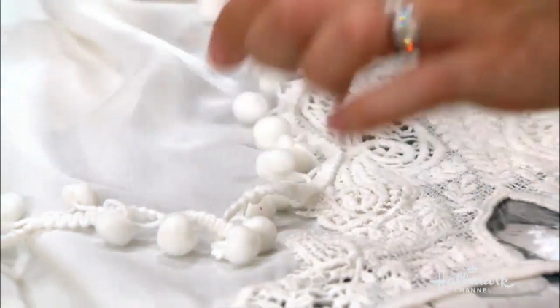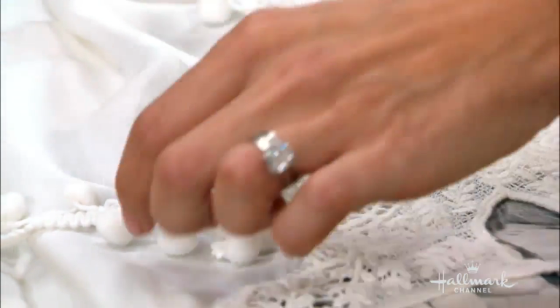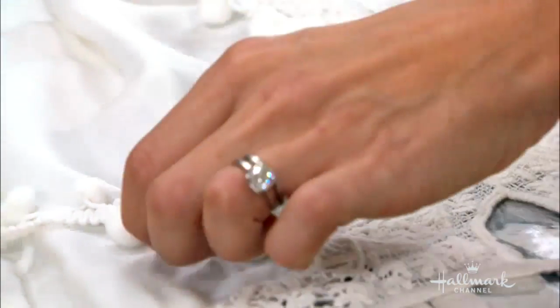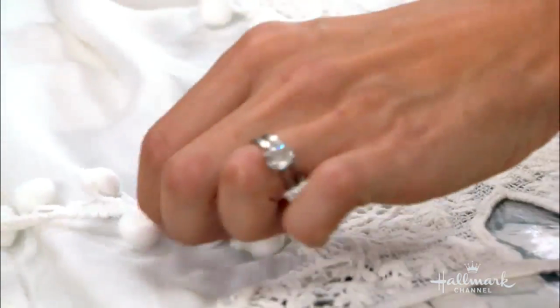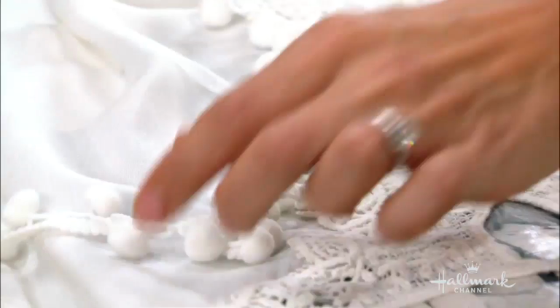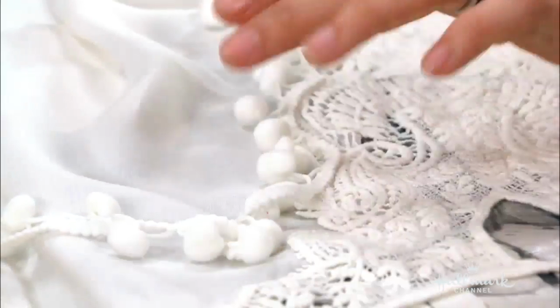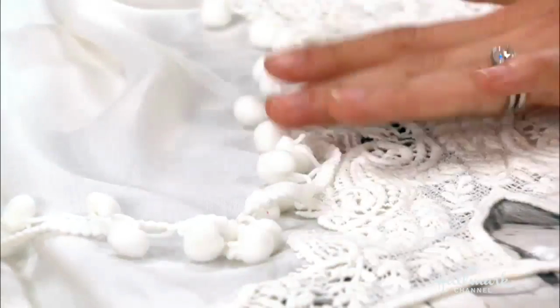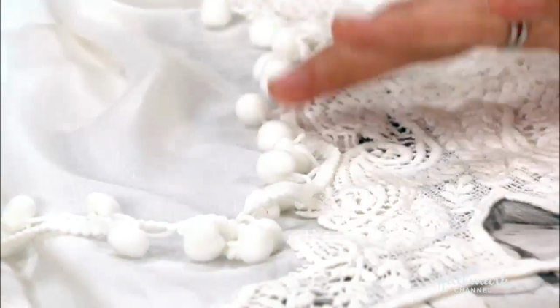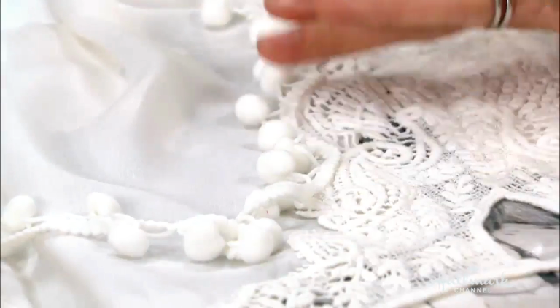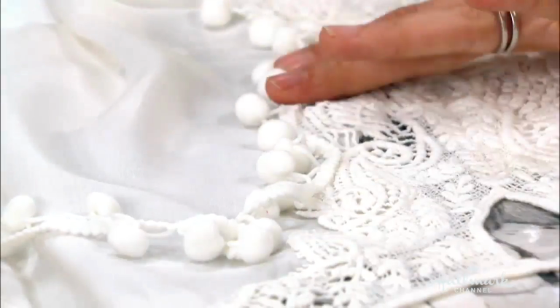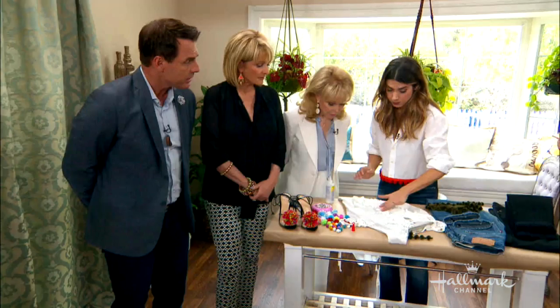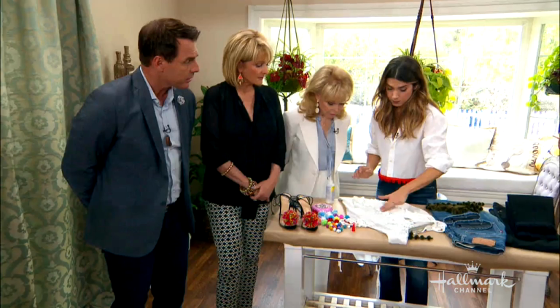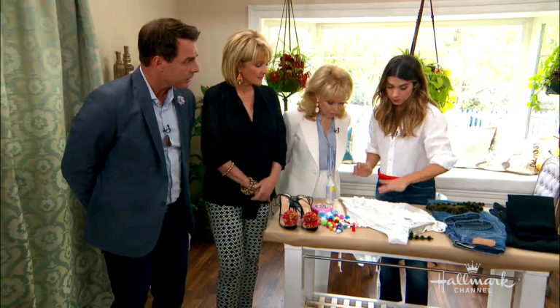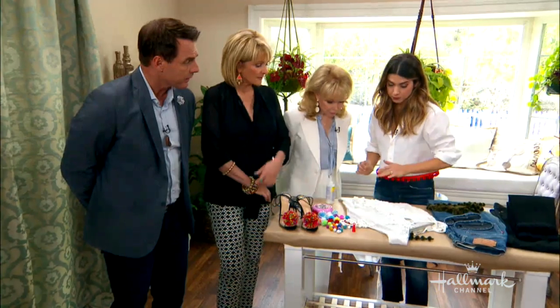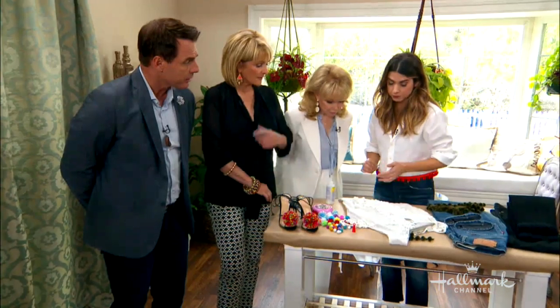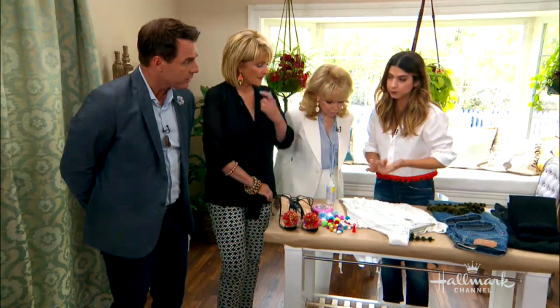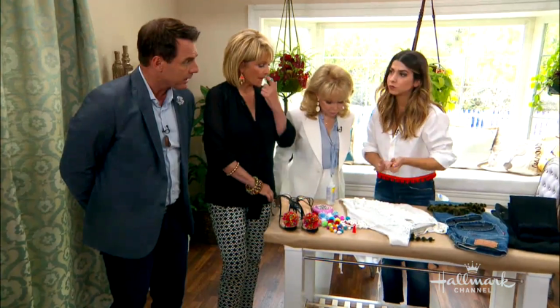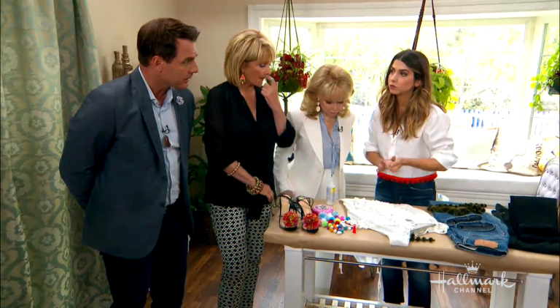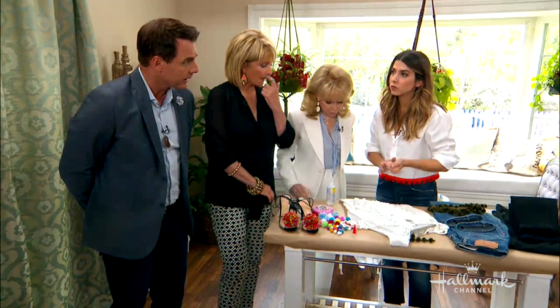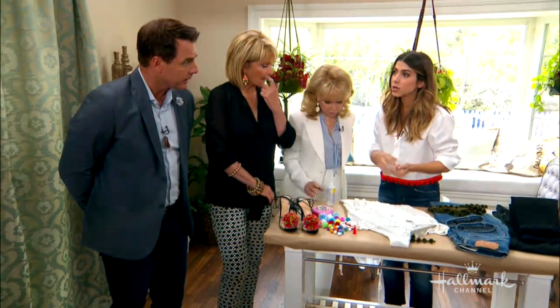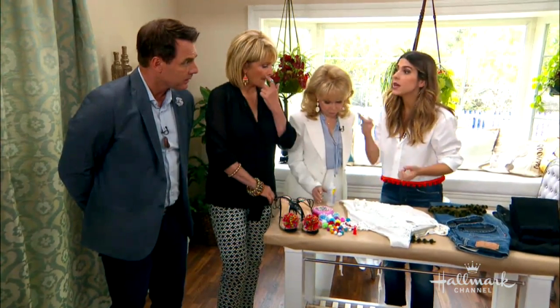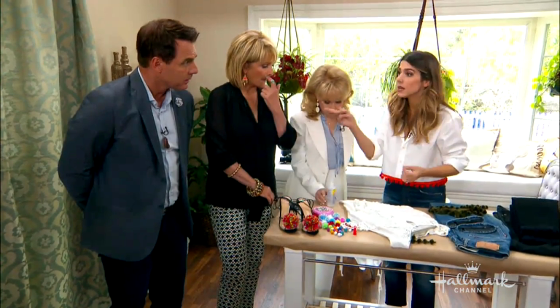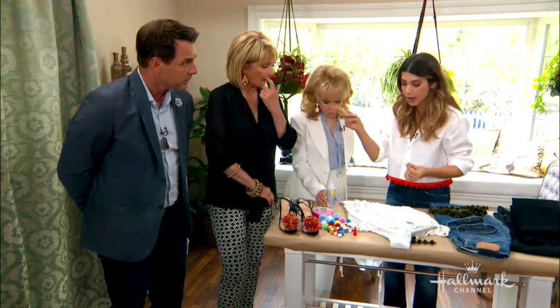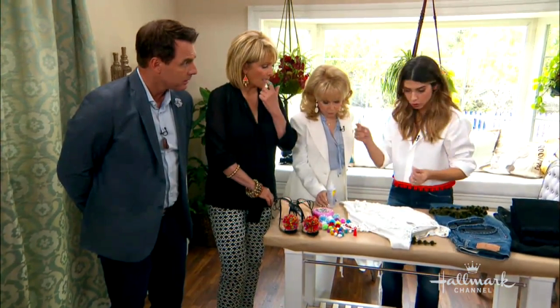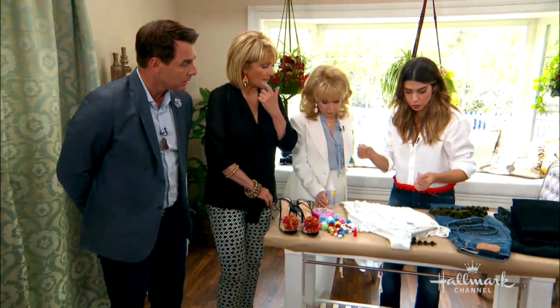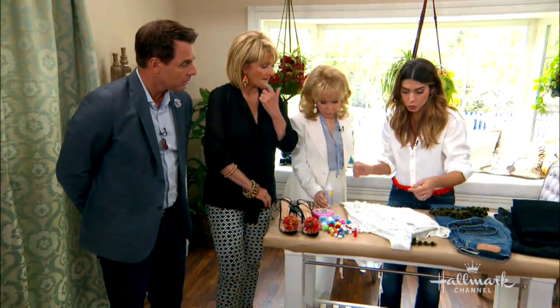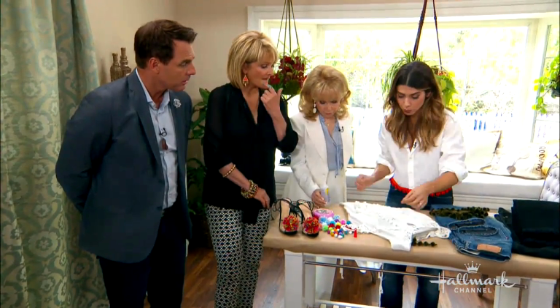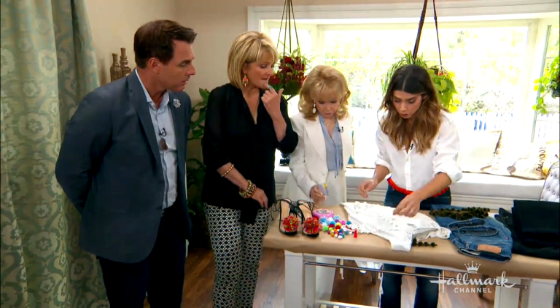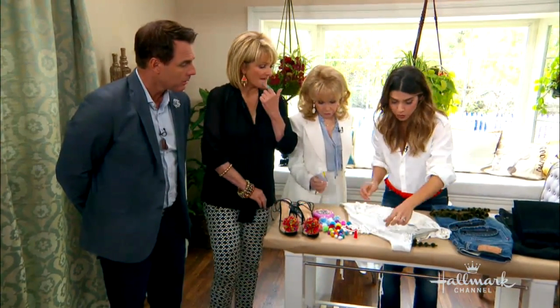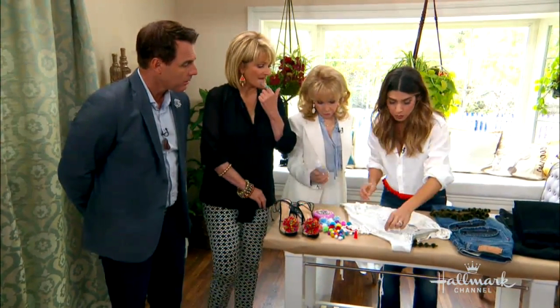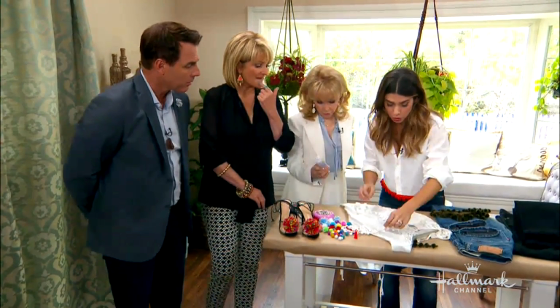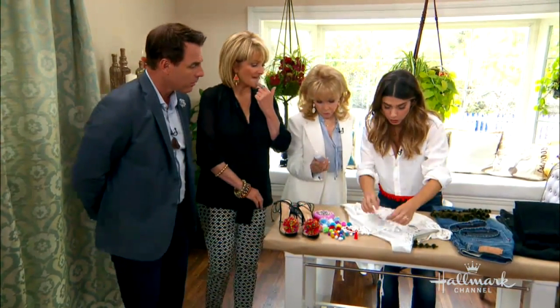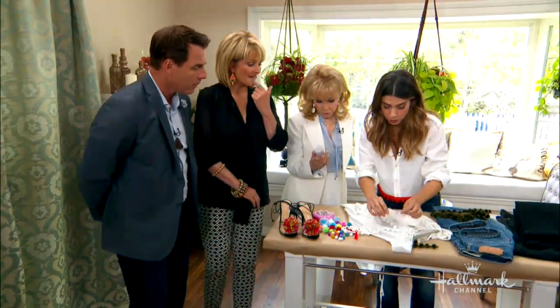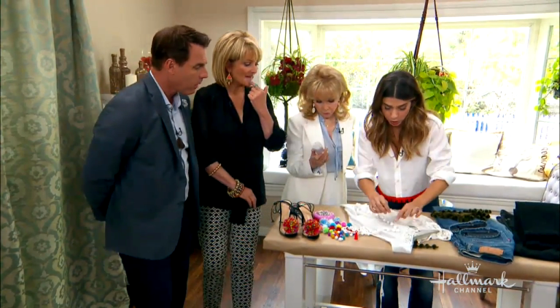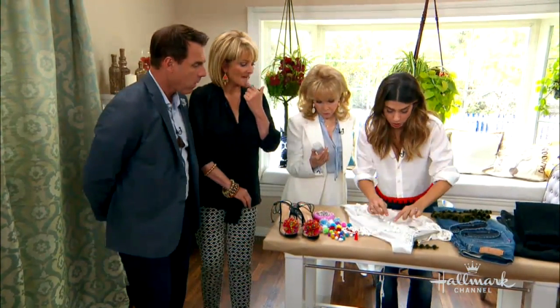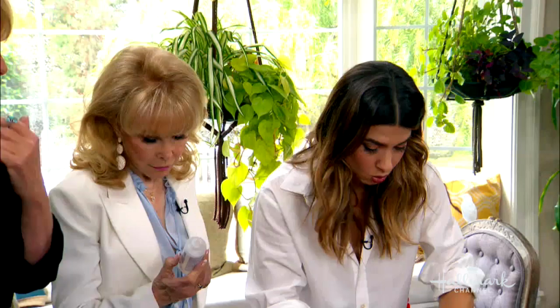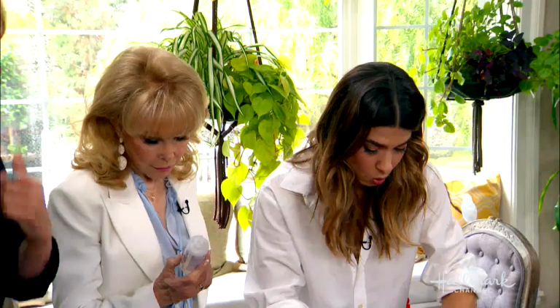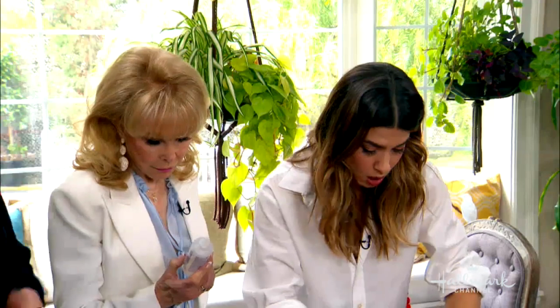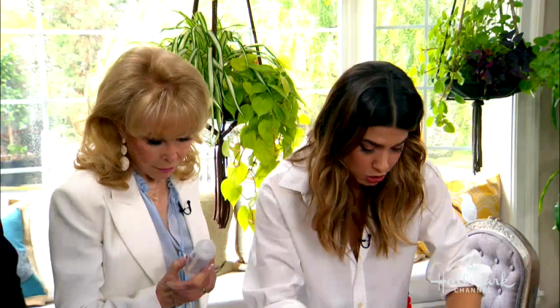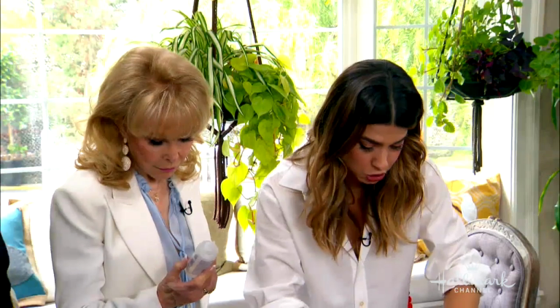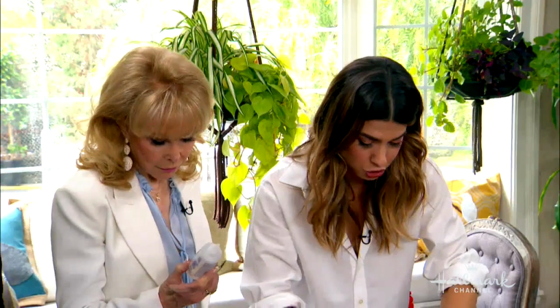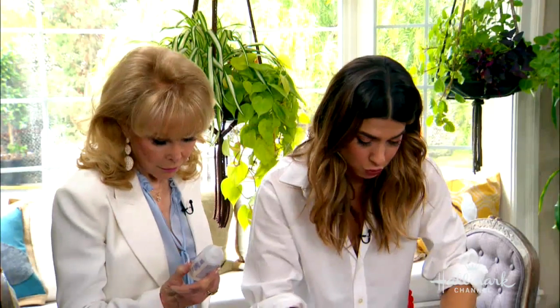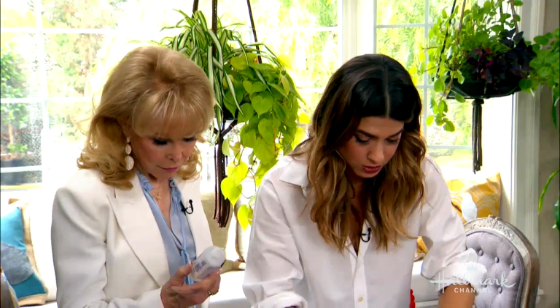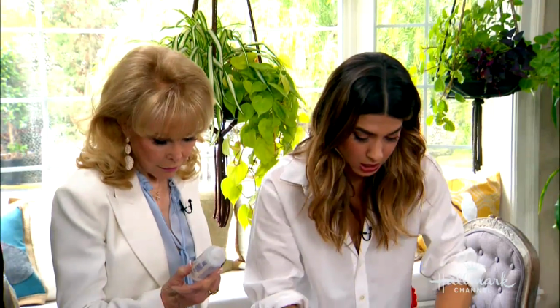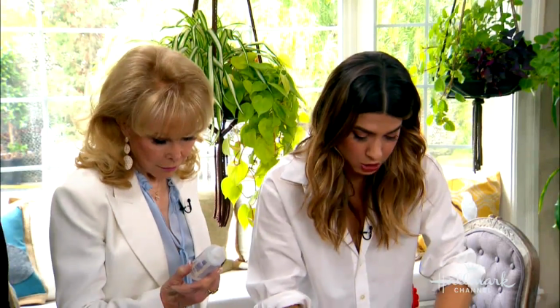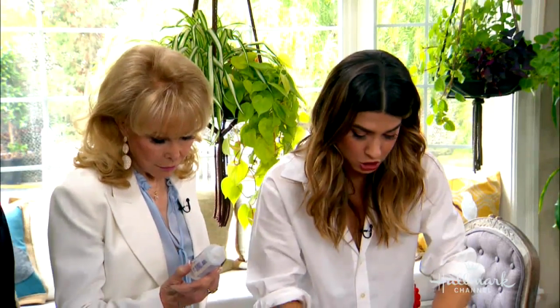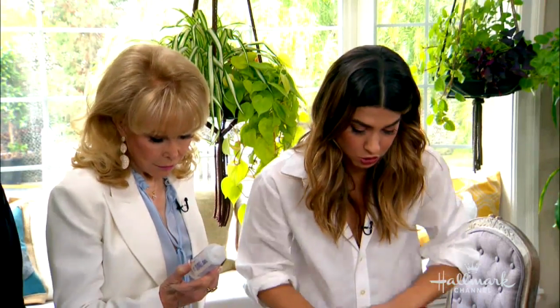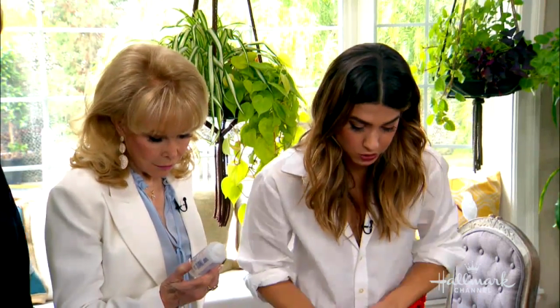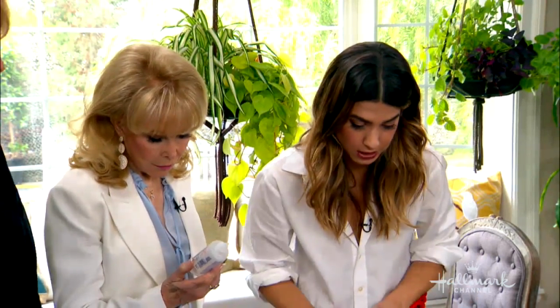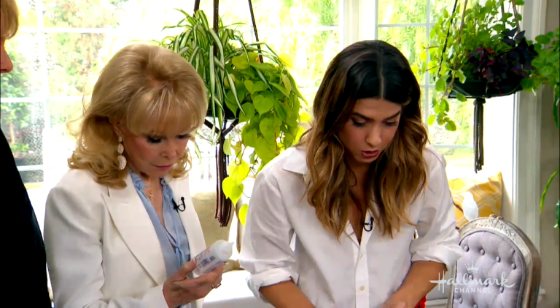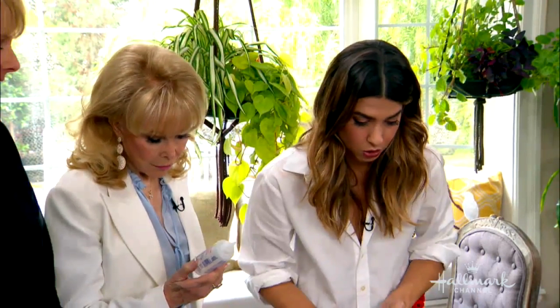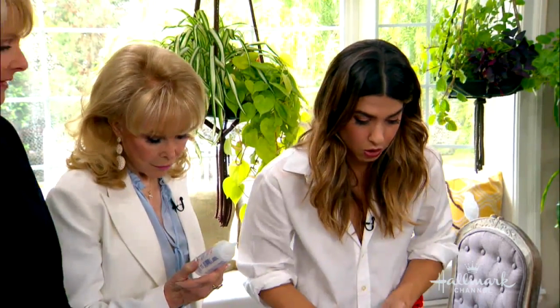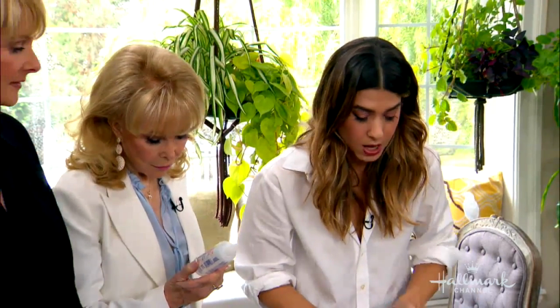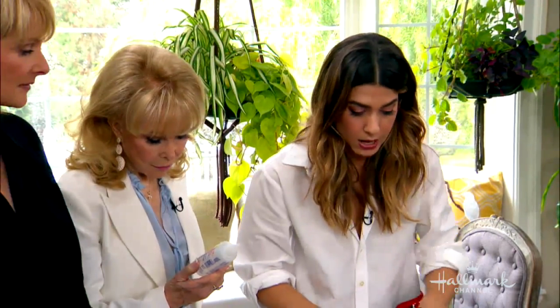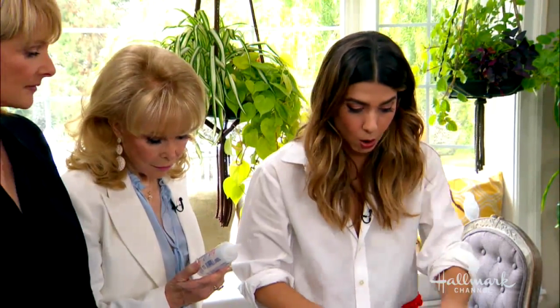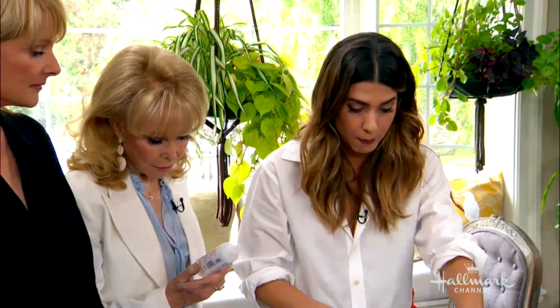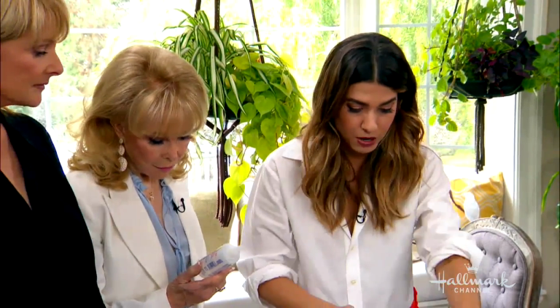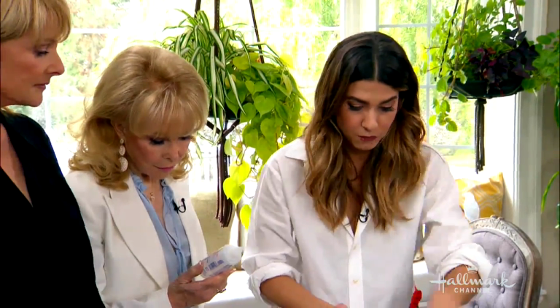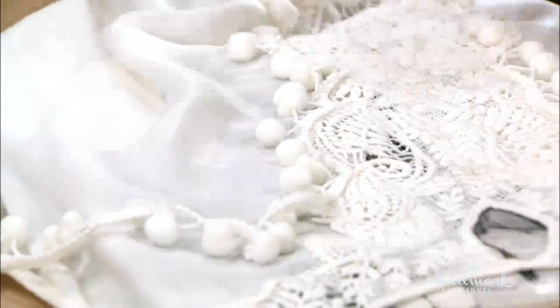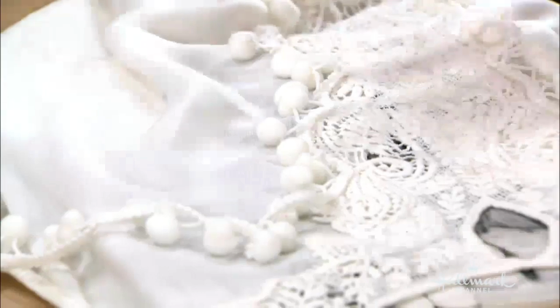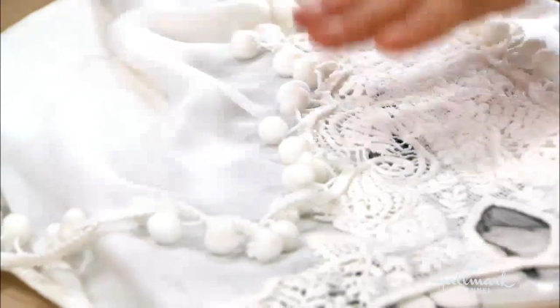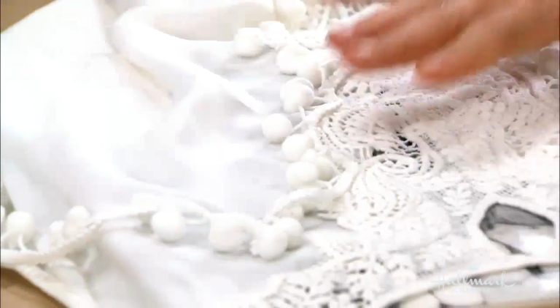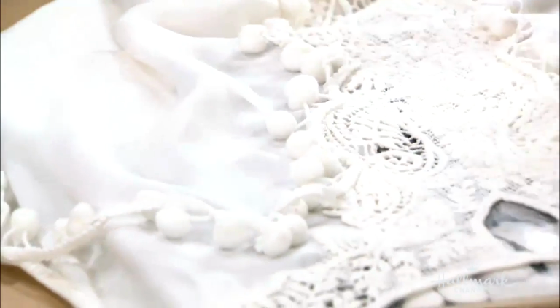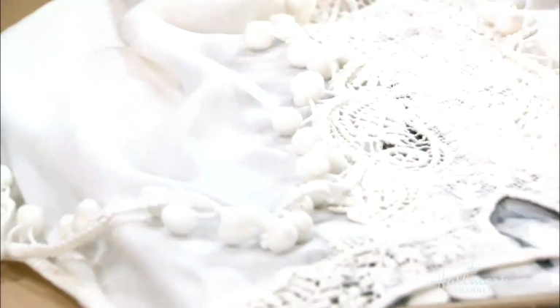And you could launder this, or do you have to dry clean? Yeah, you can put it in the wash. Just do a gentle cycle.